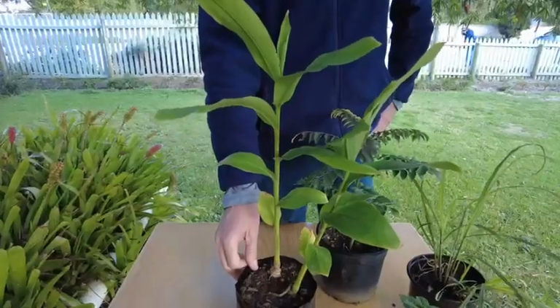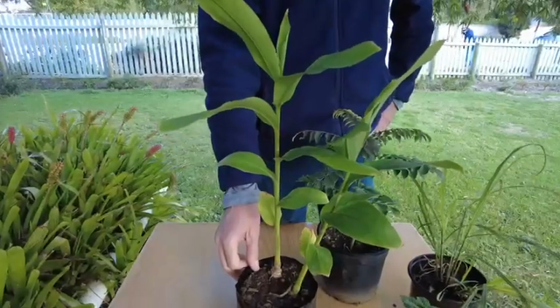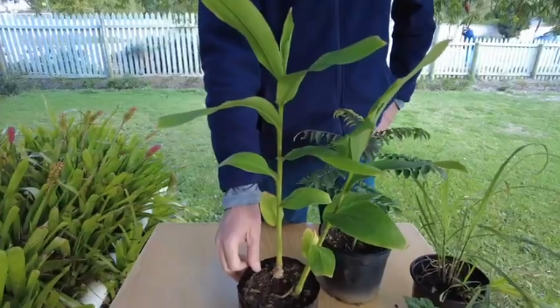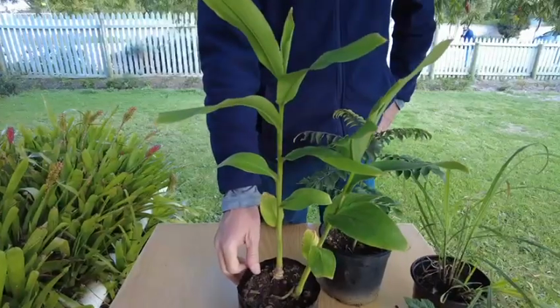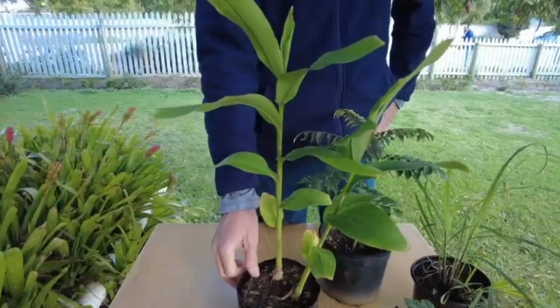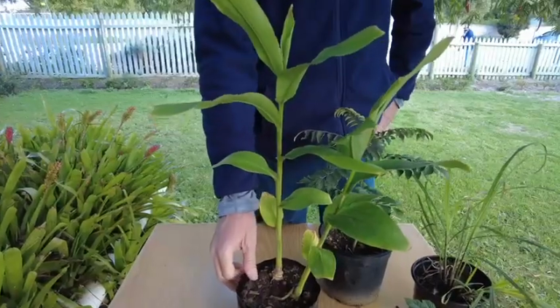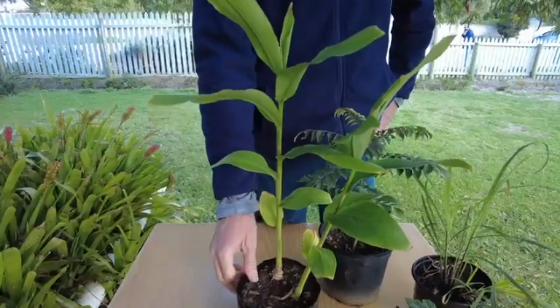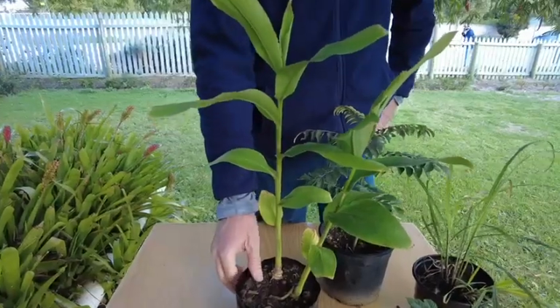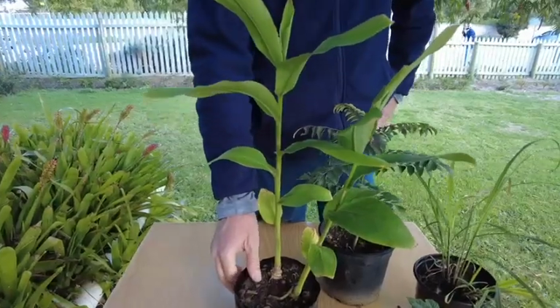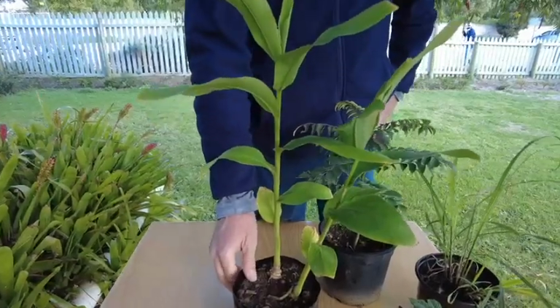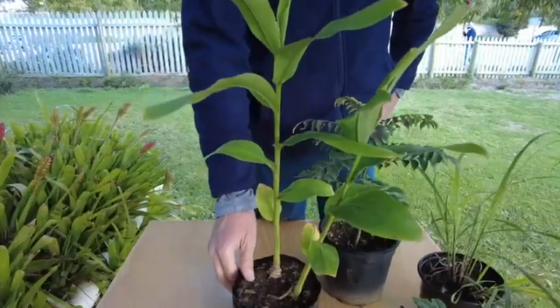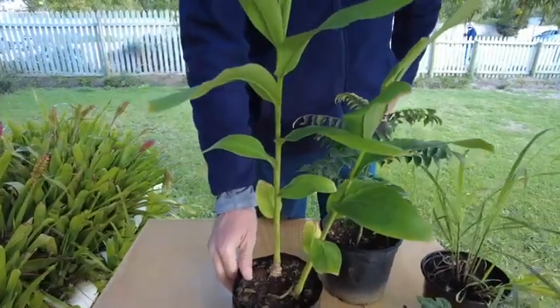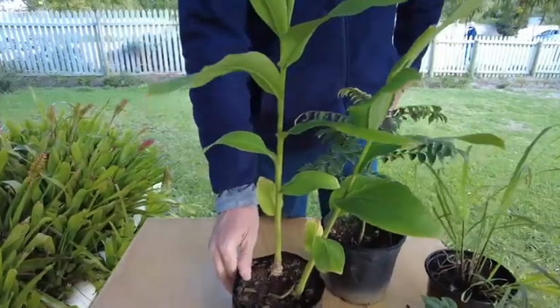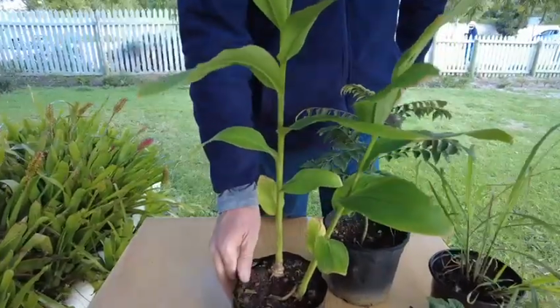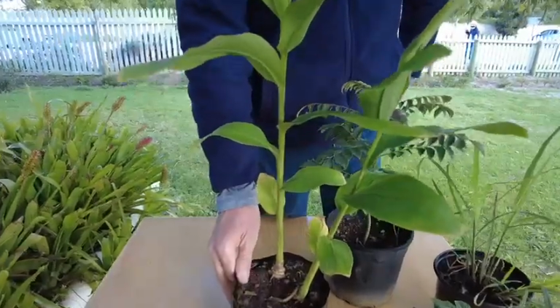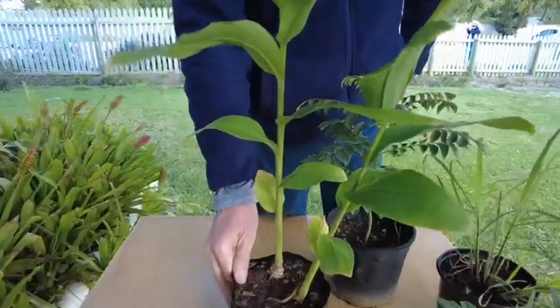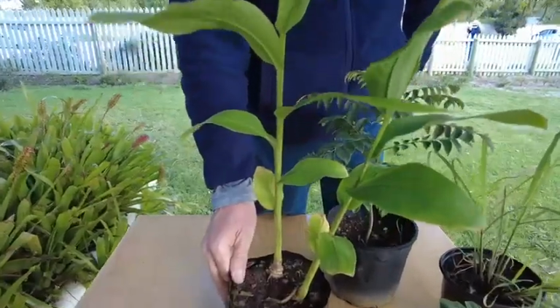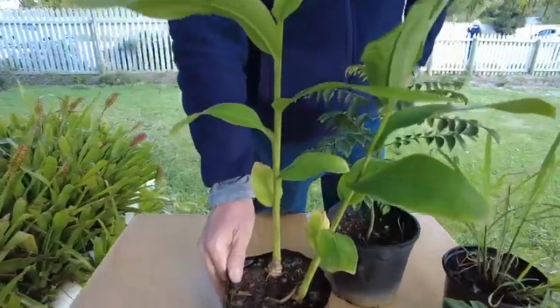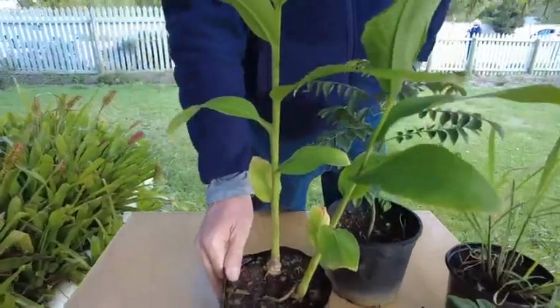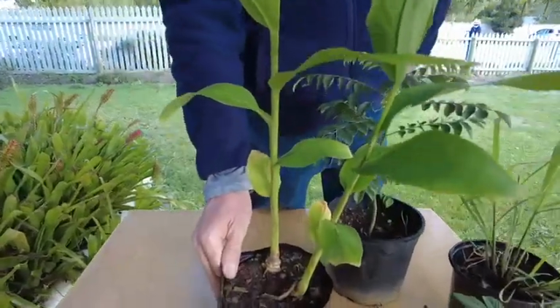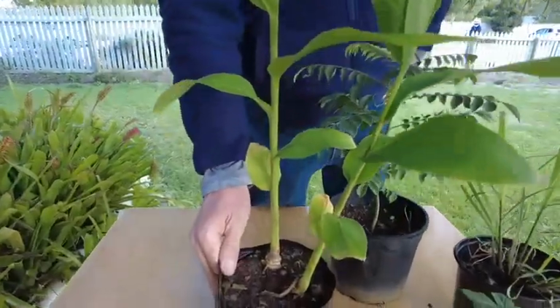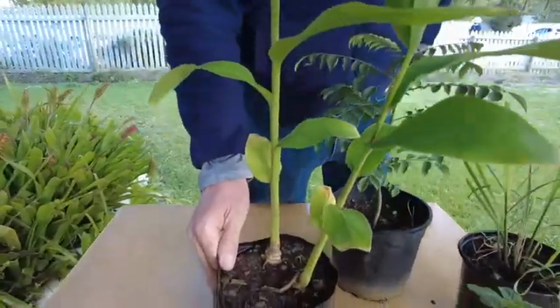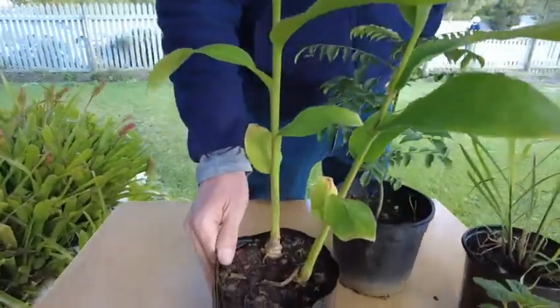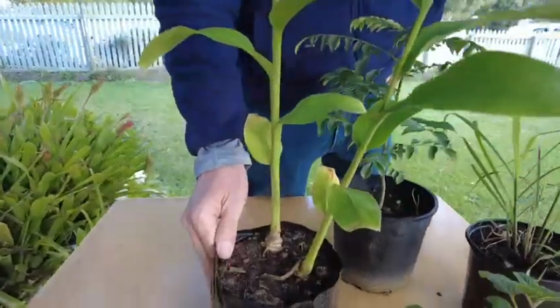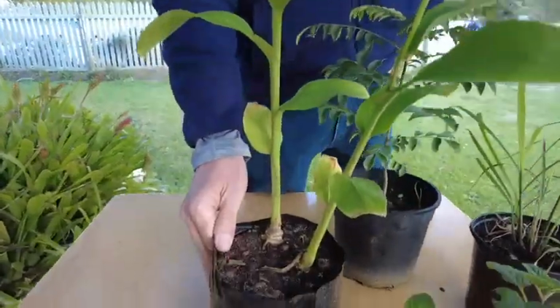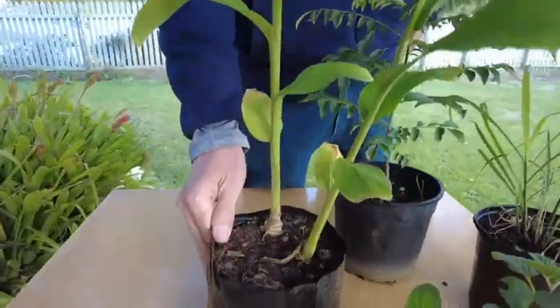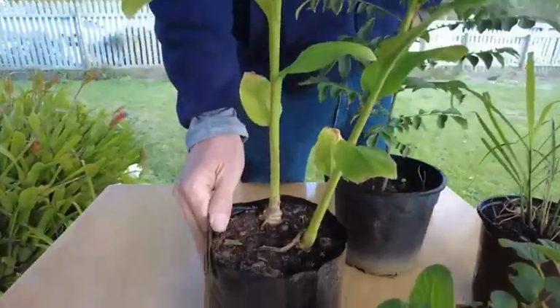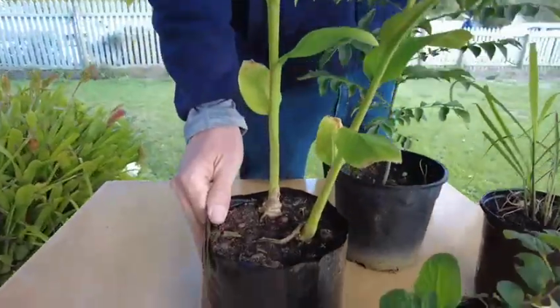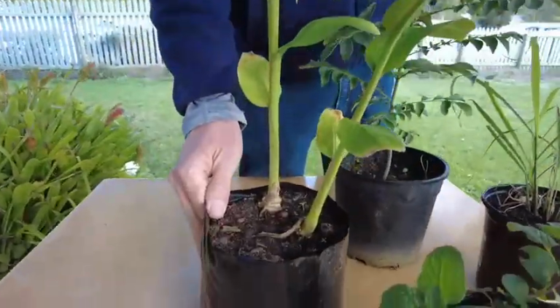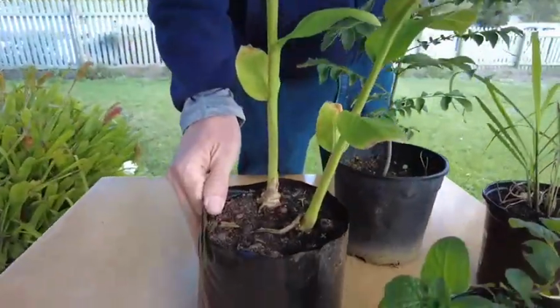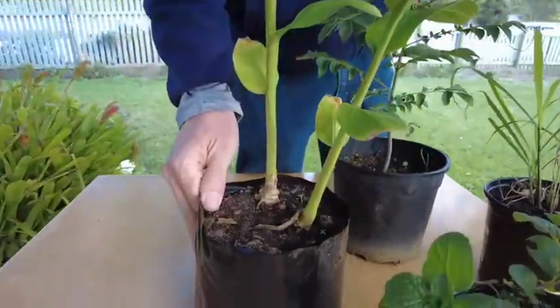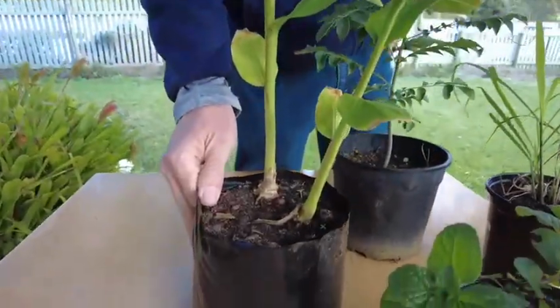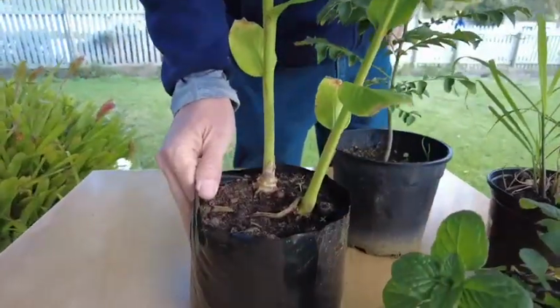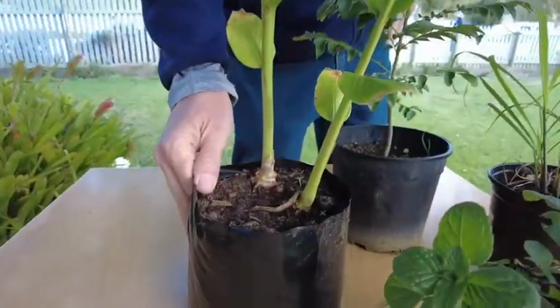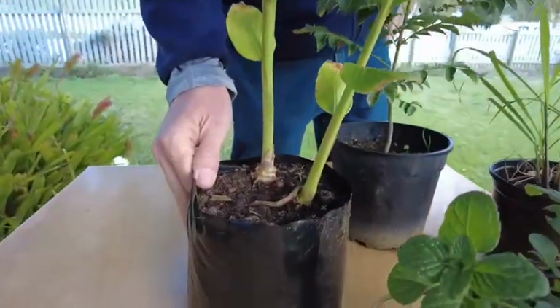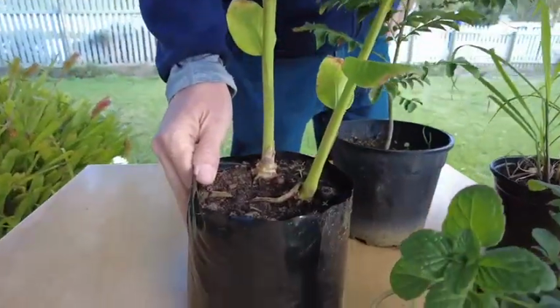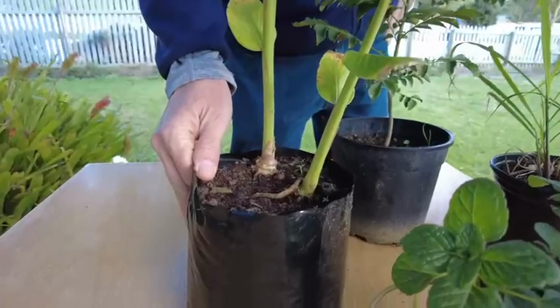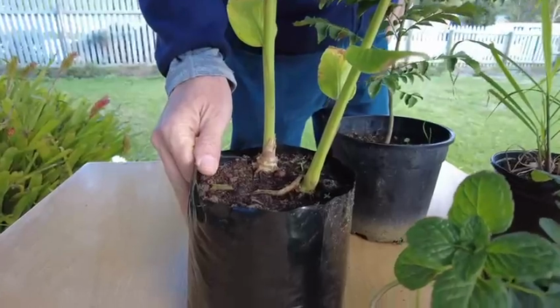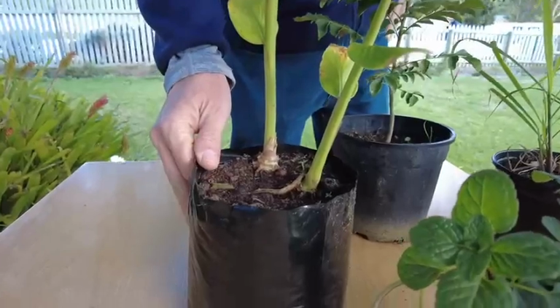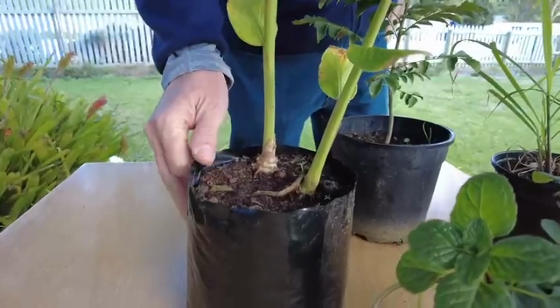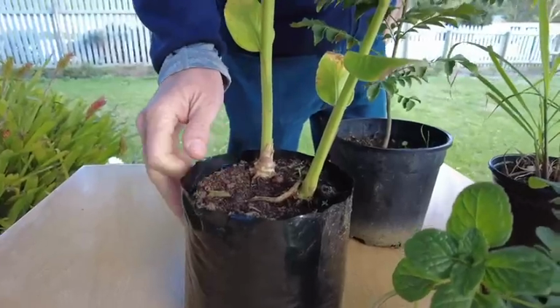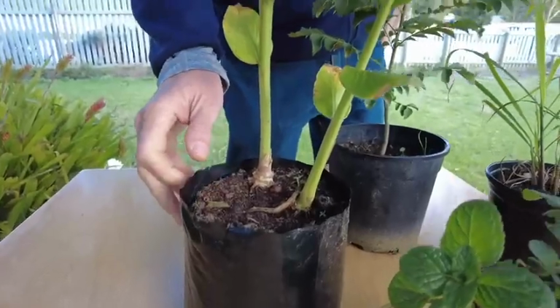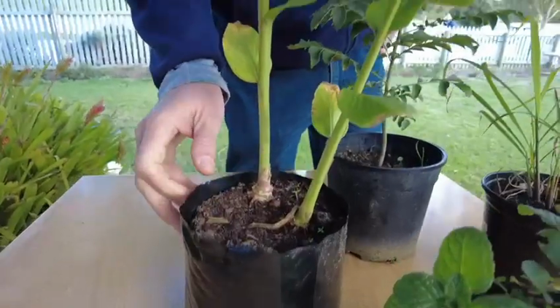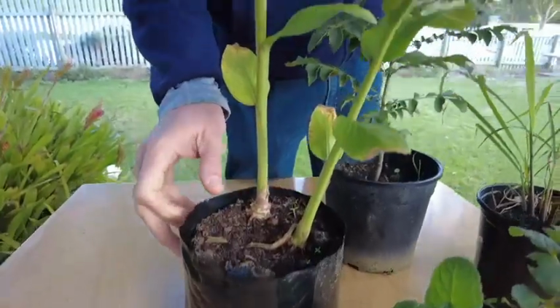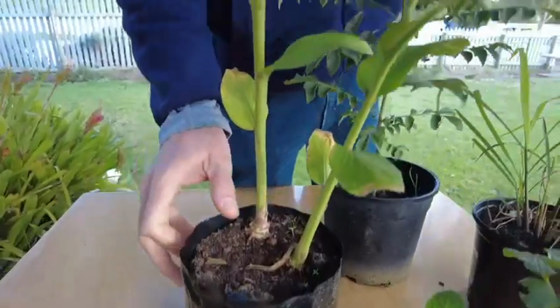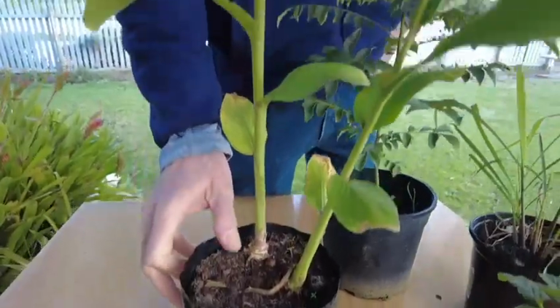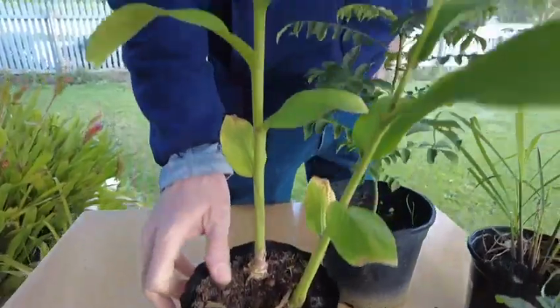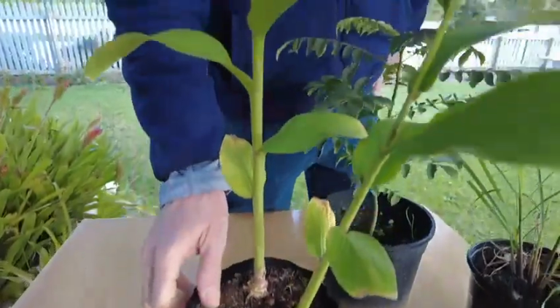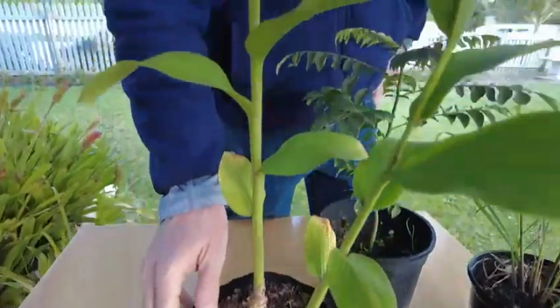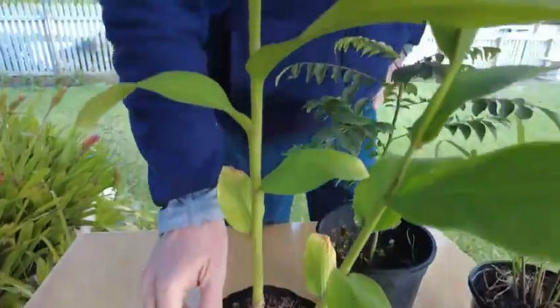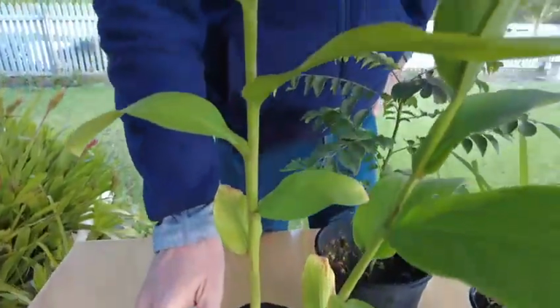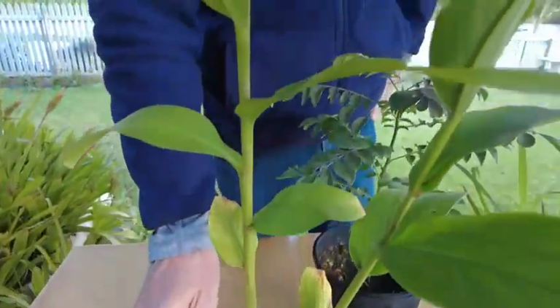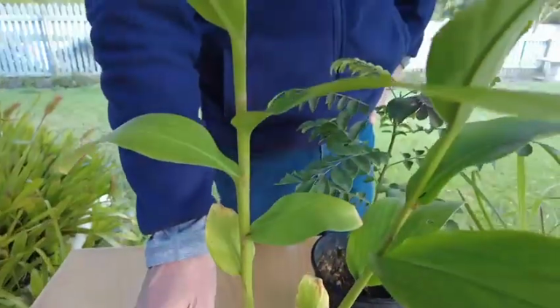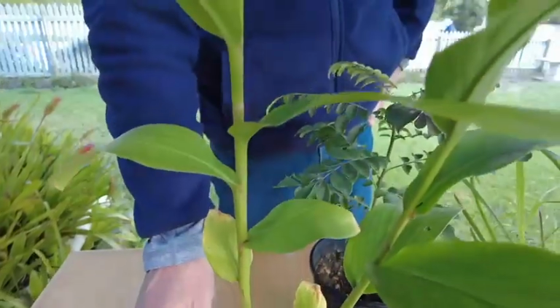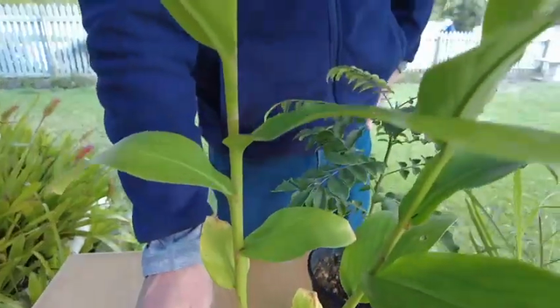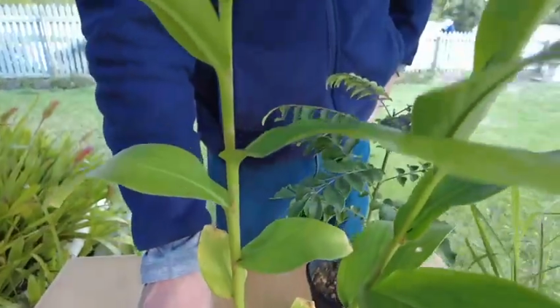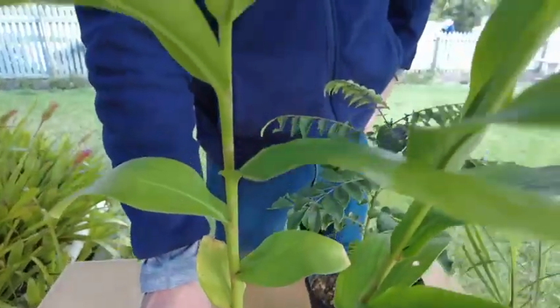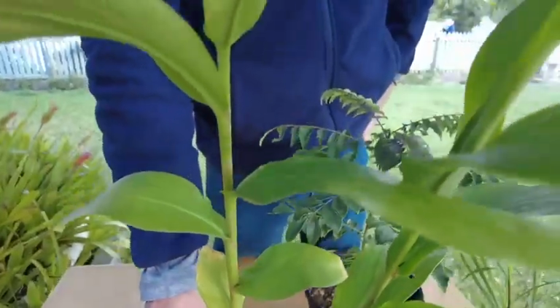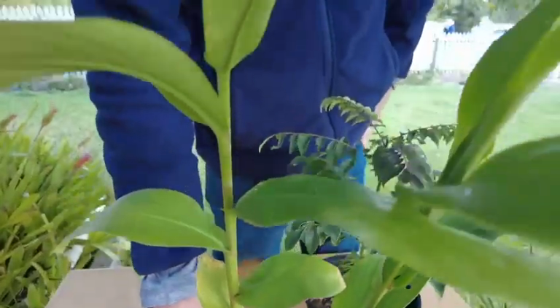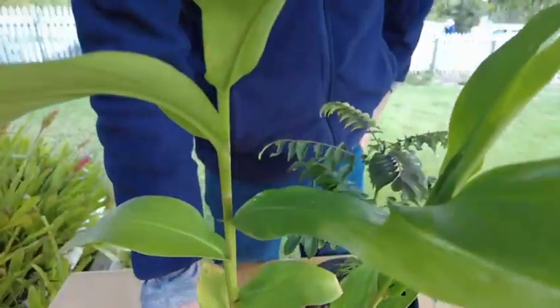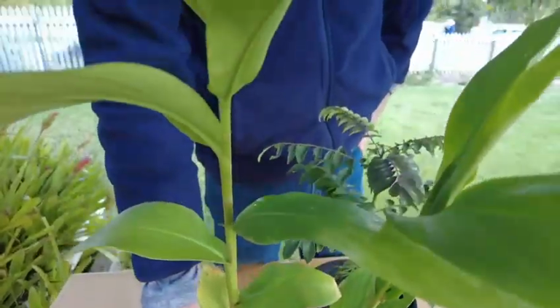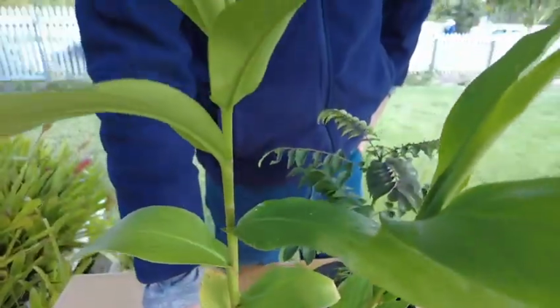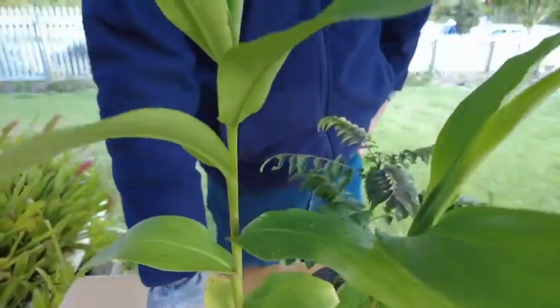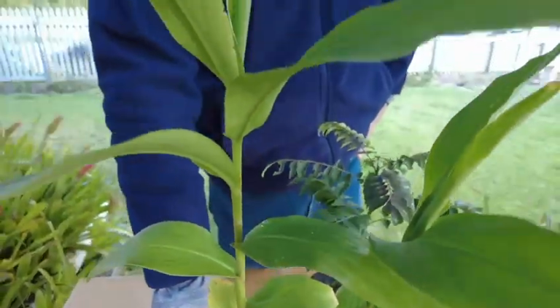Grow your own sweet galangal ginger. Very easy. Harvest some and leave the rest to multiply.